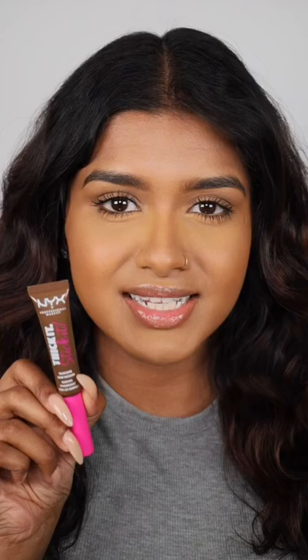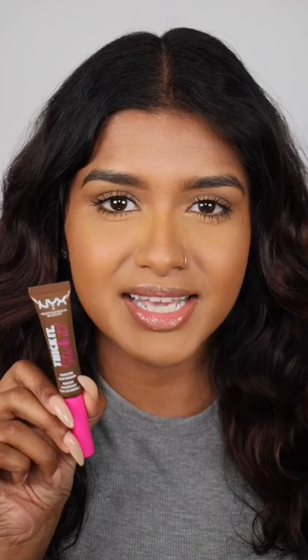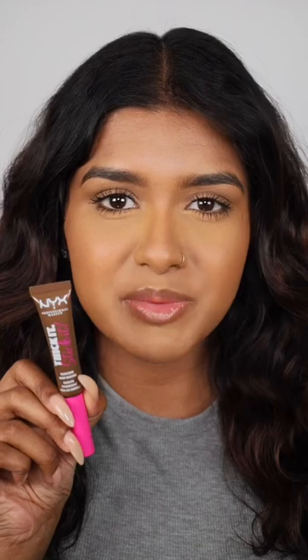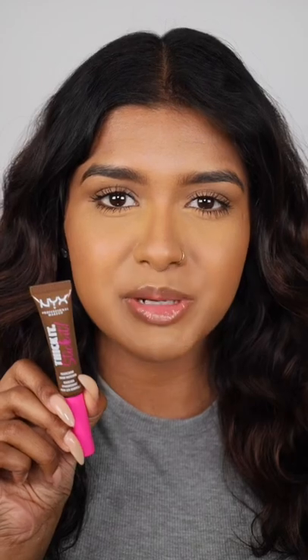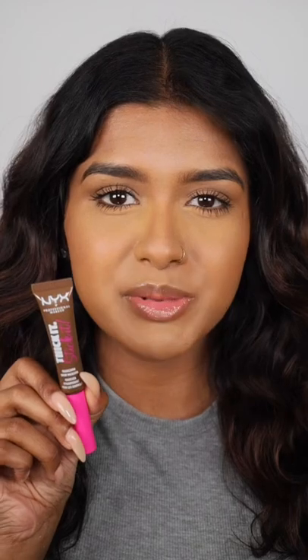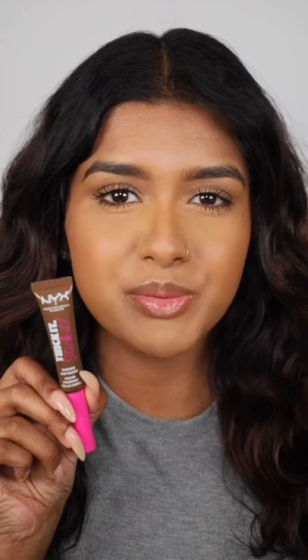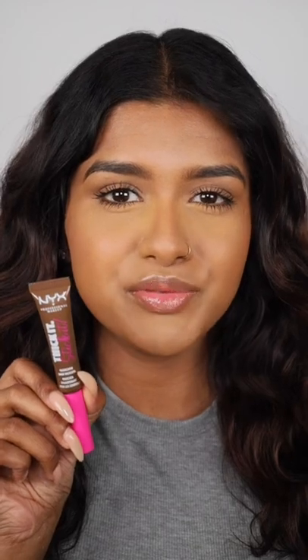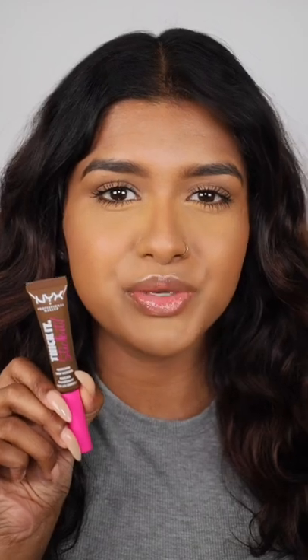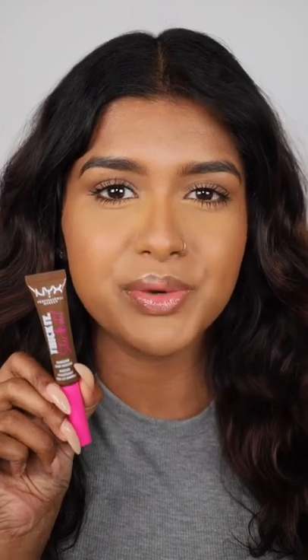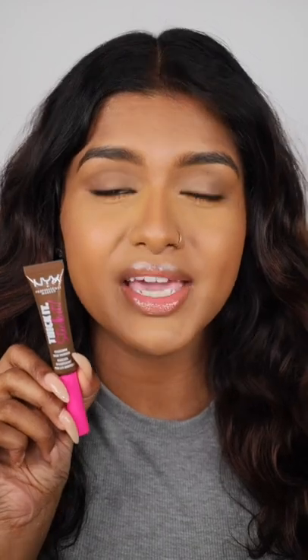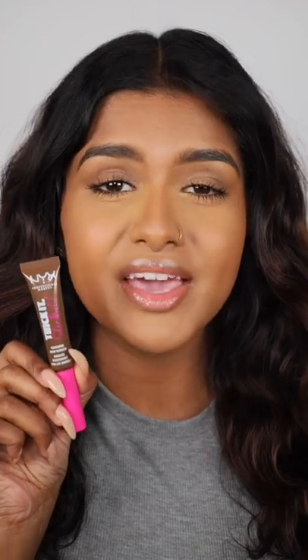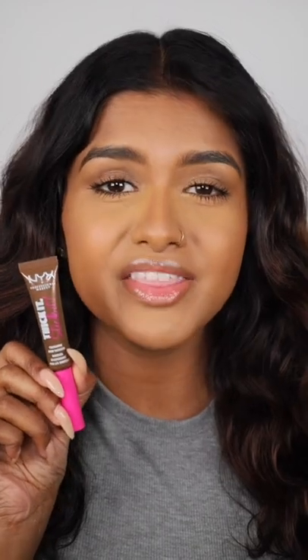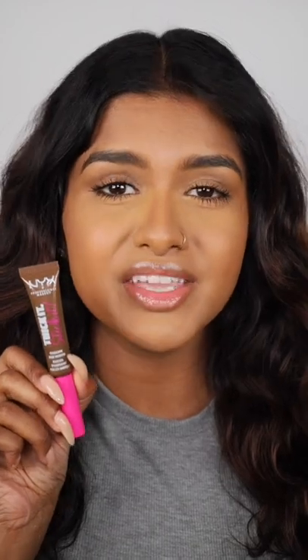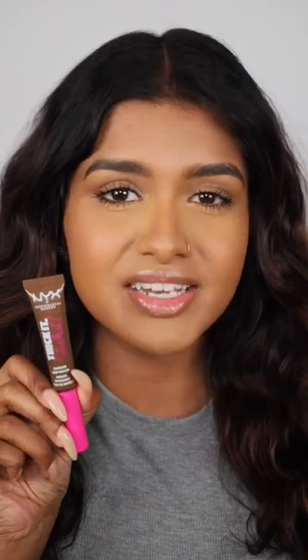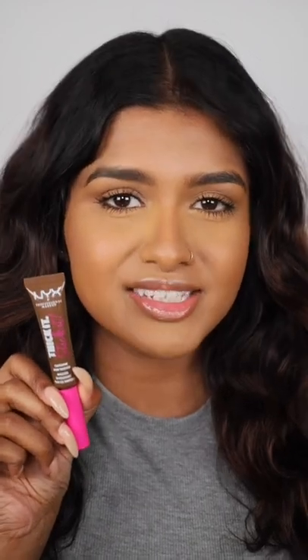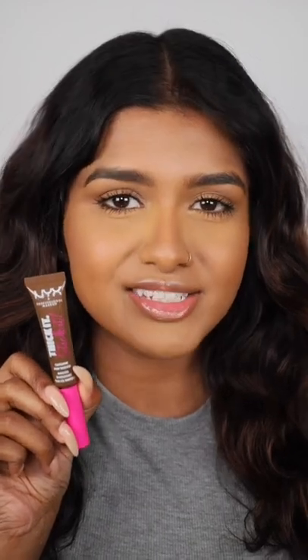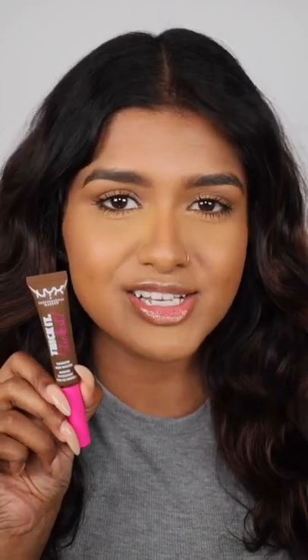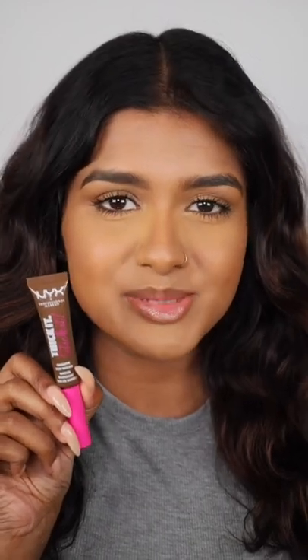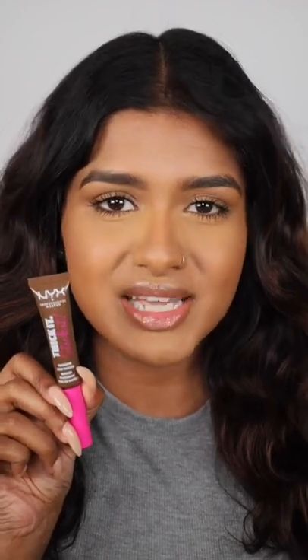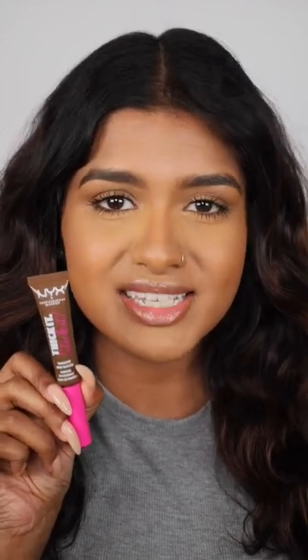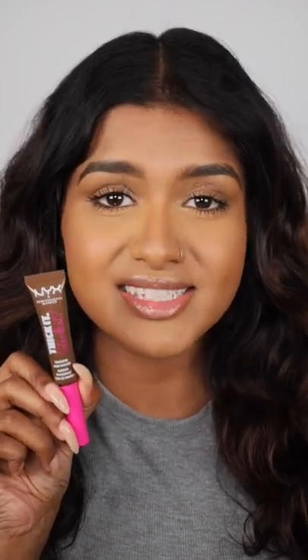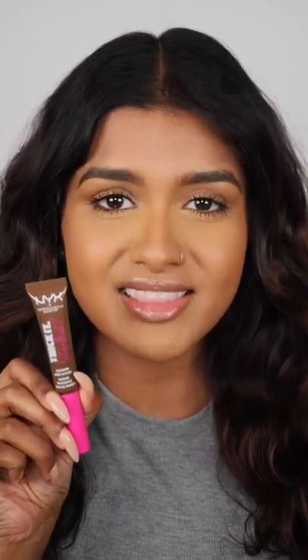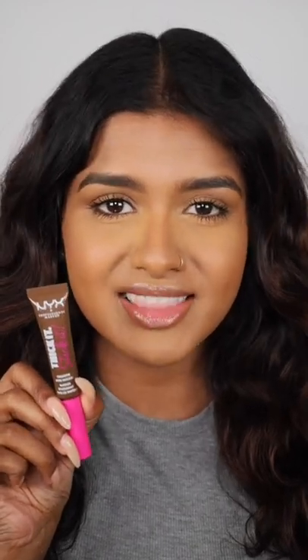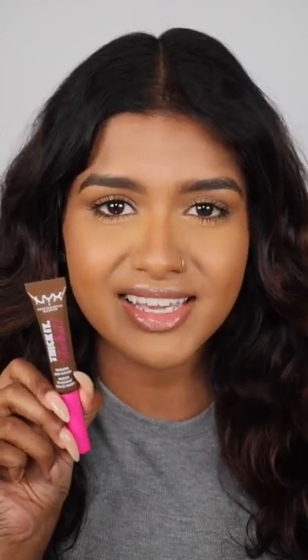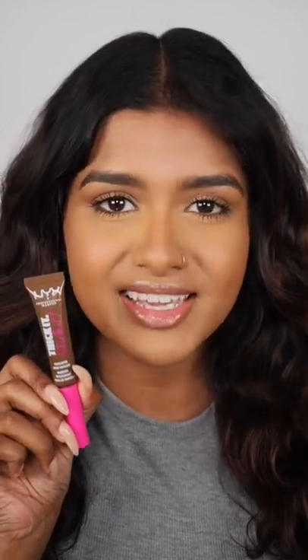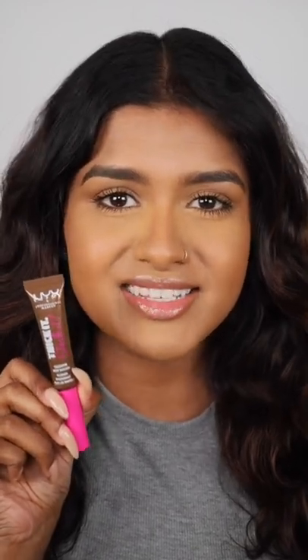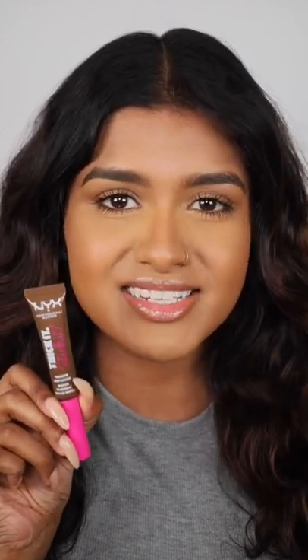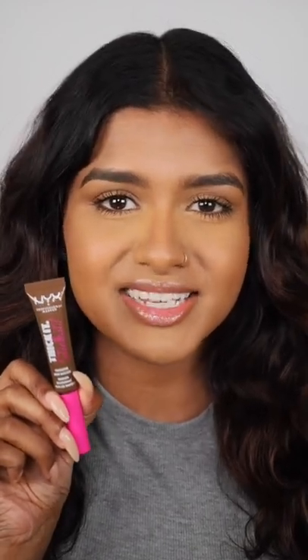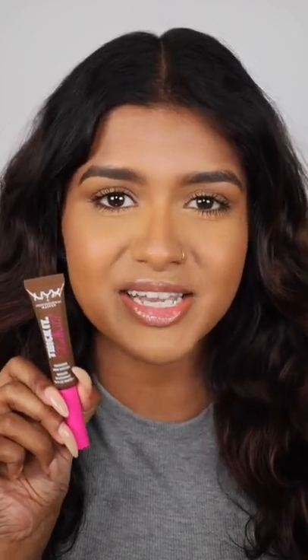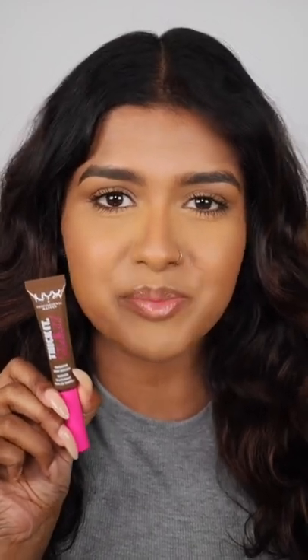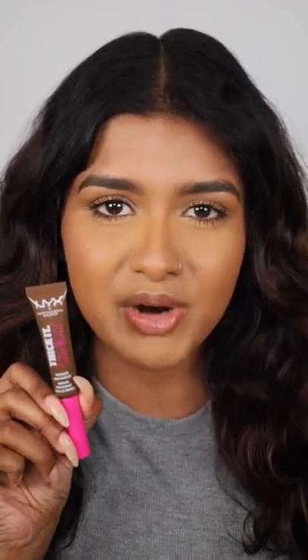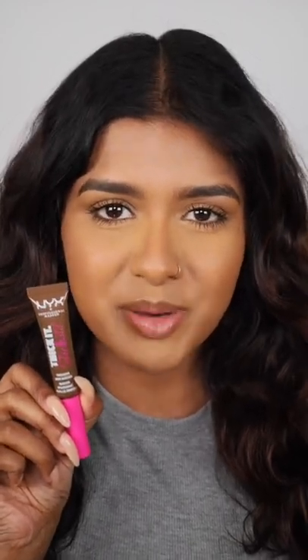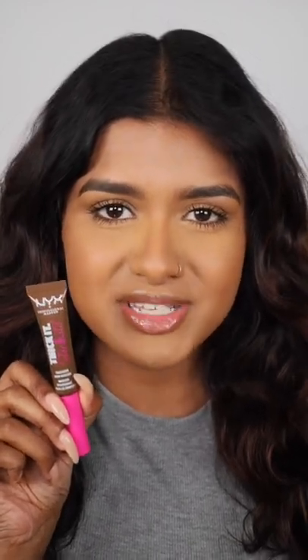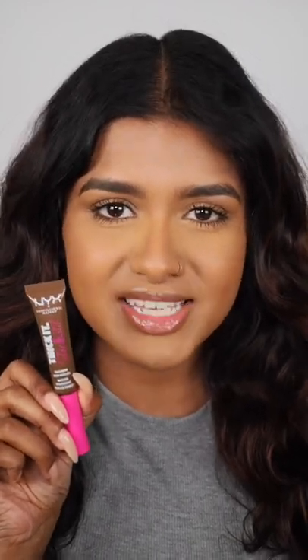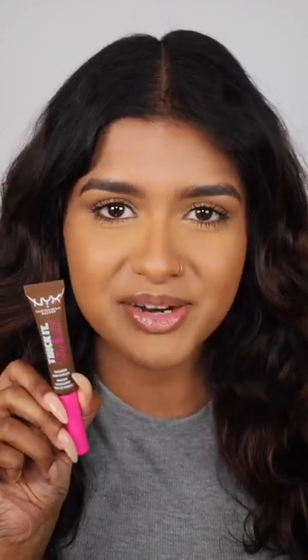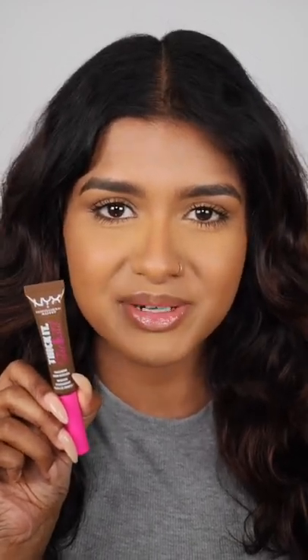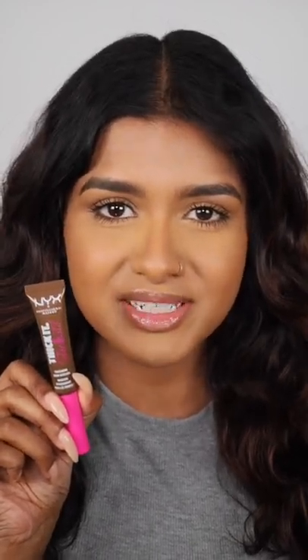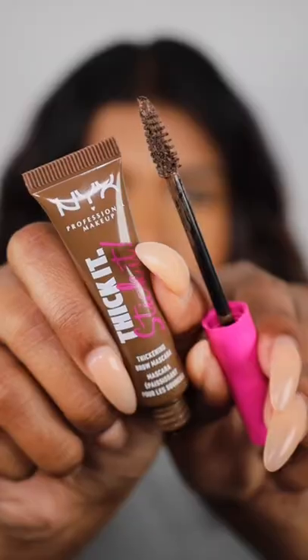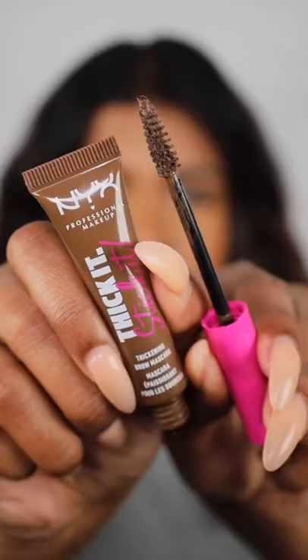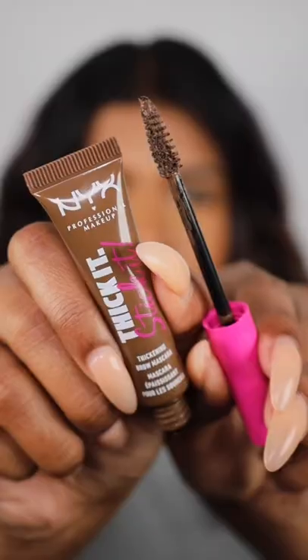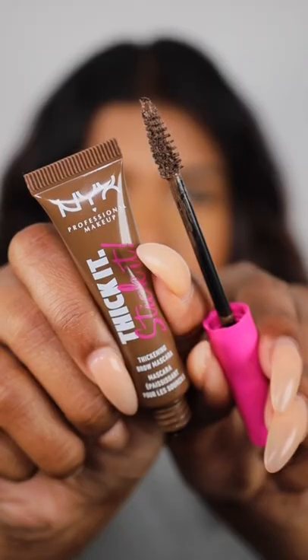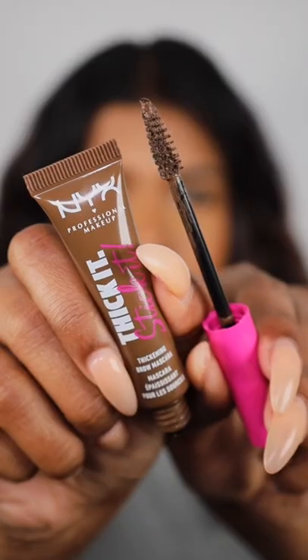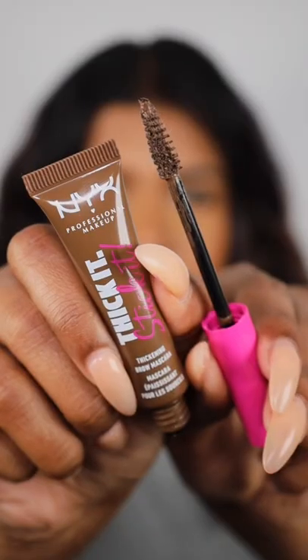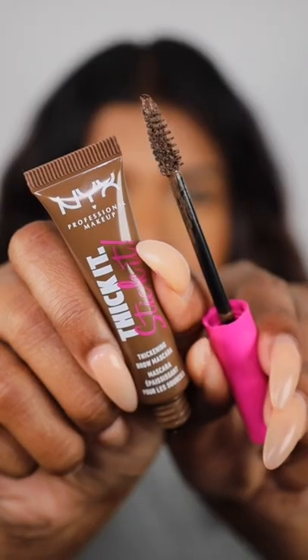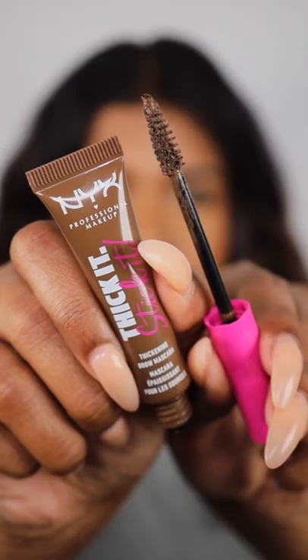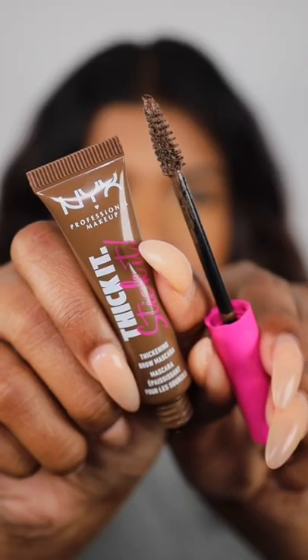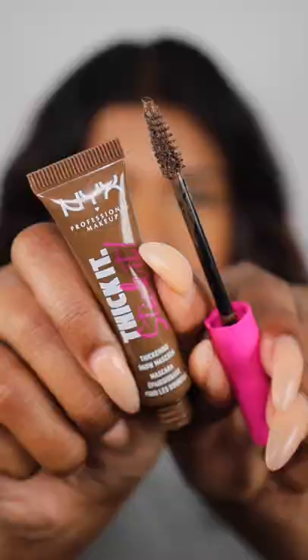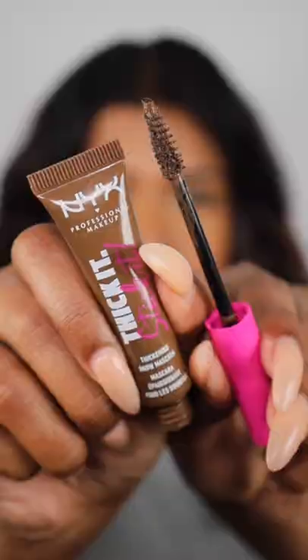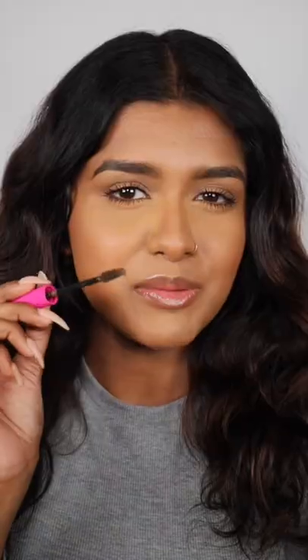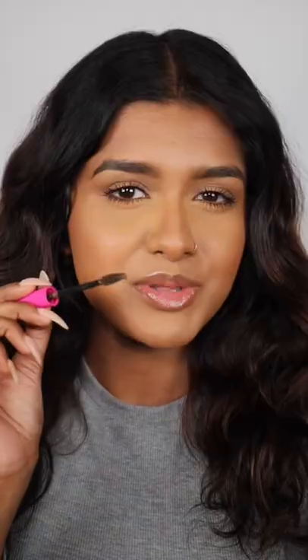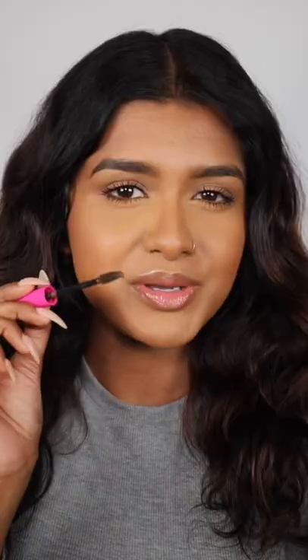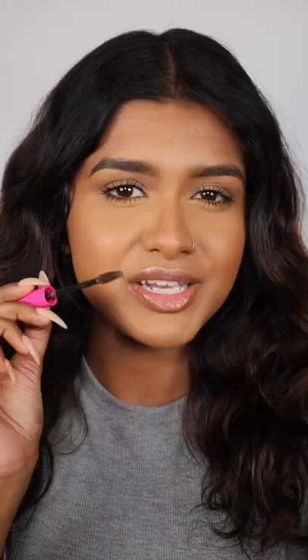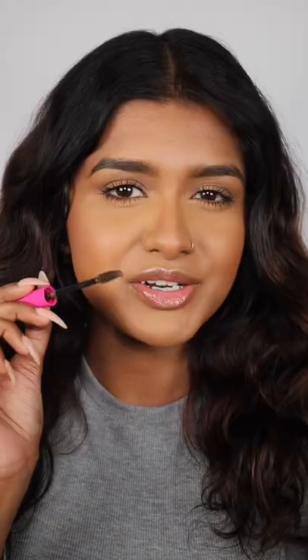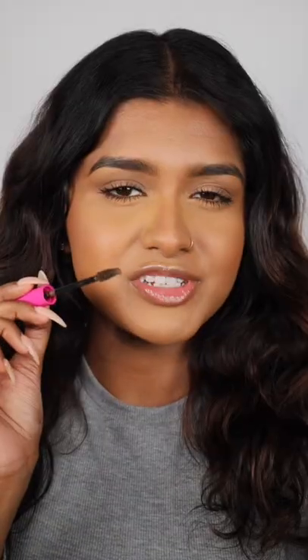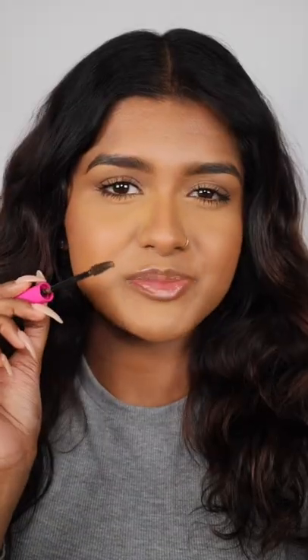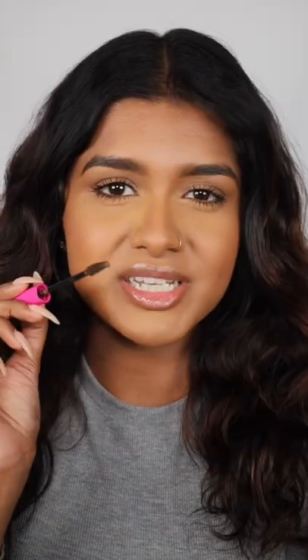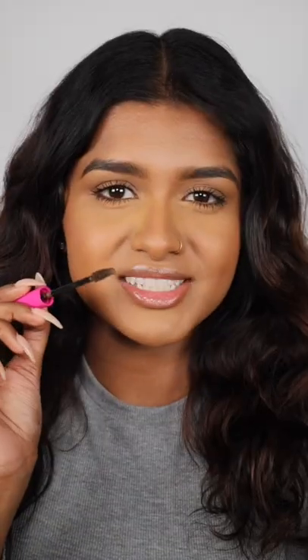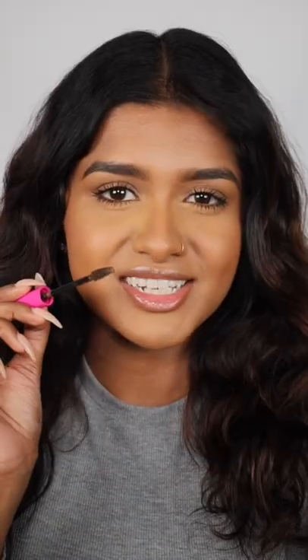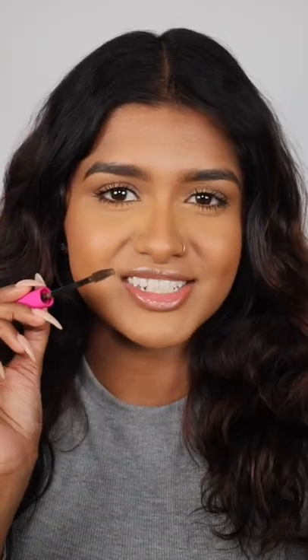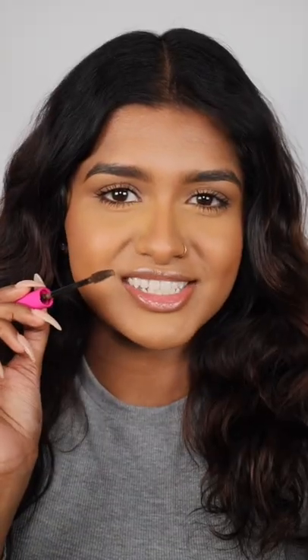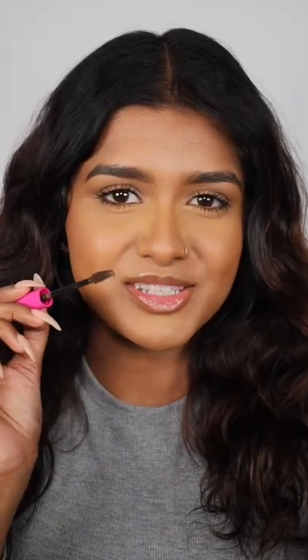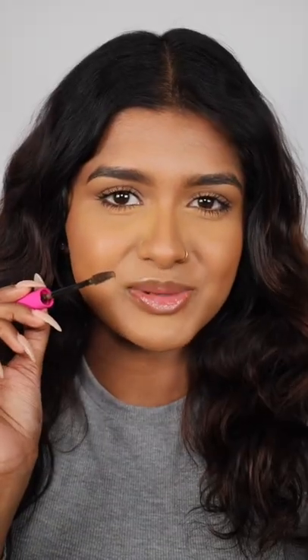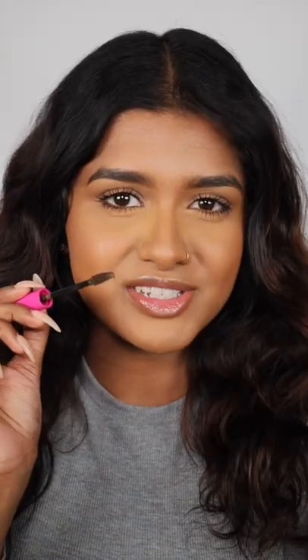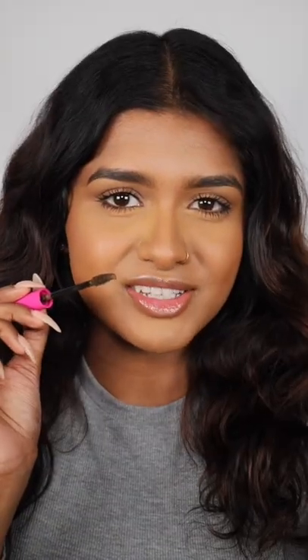Today I'm going to be reviewing the NYX Cosmetics Thick It Stick It Brow Mascara. This is in the shade Brunette. I'm low-key nervous but excited to see the results.